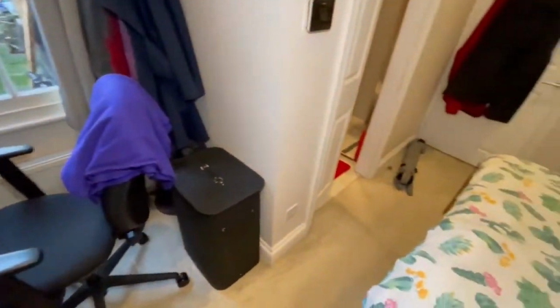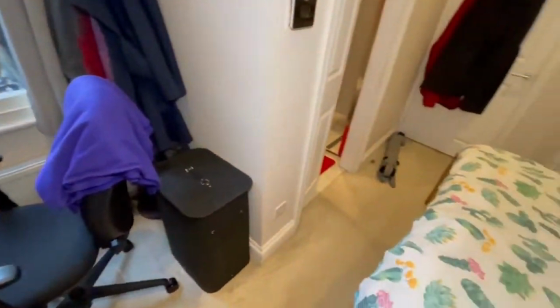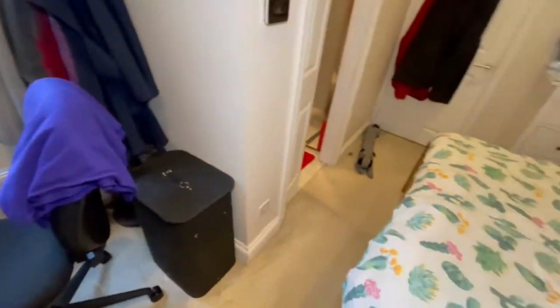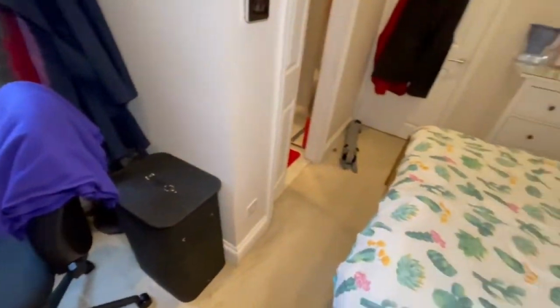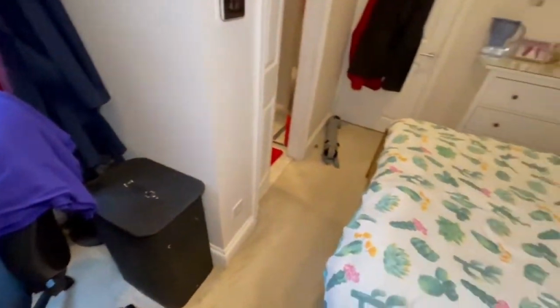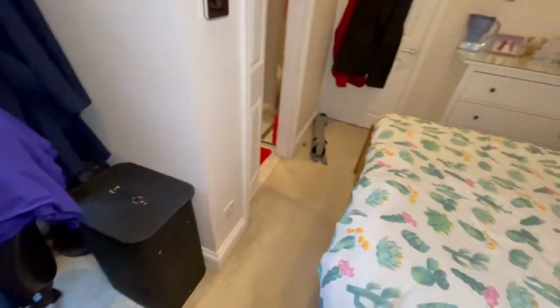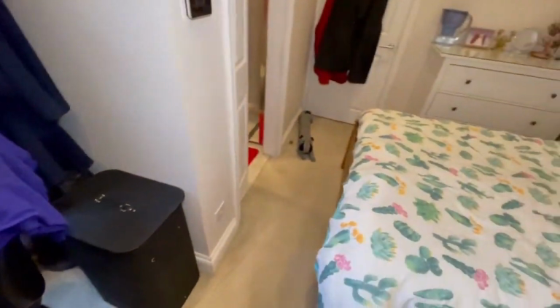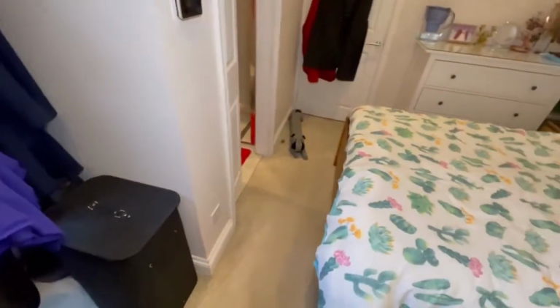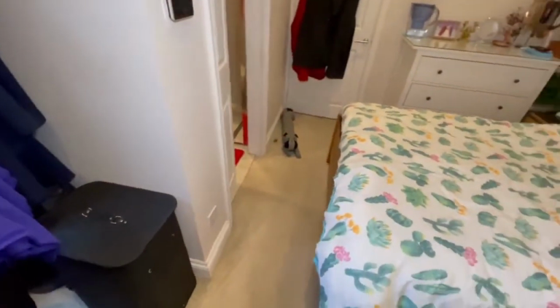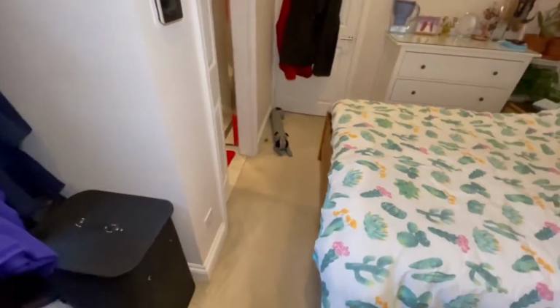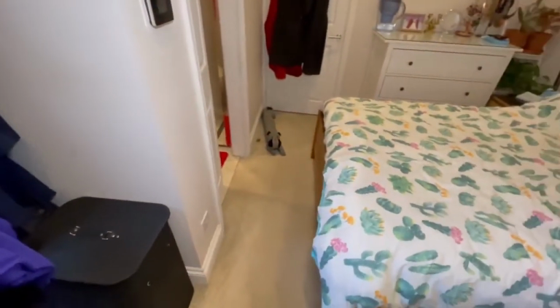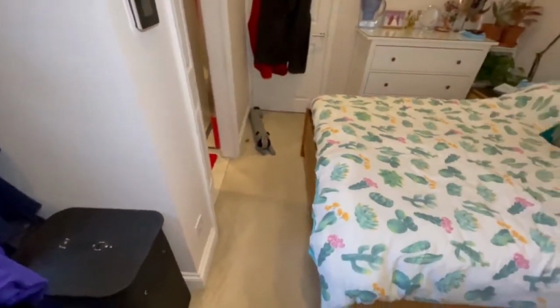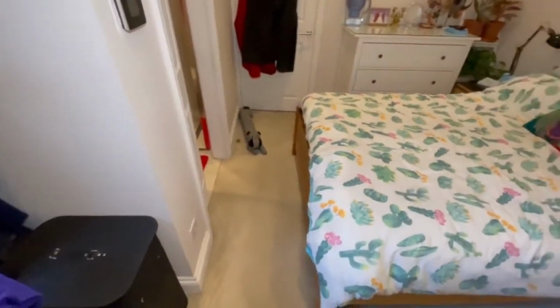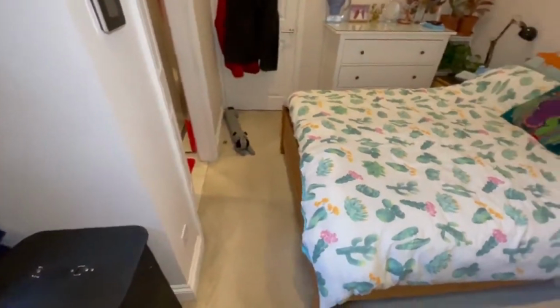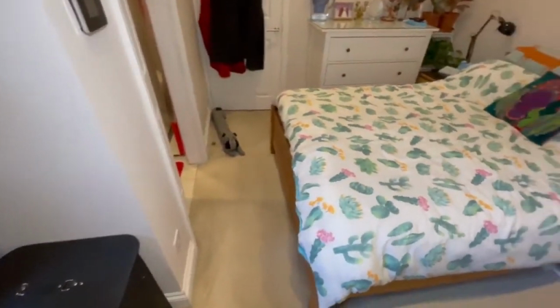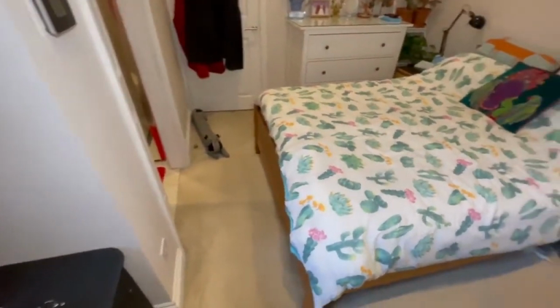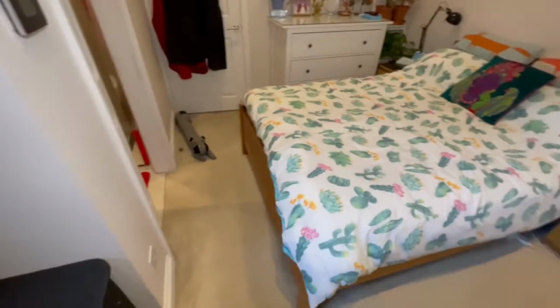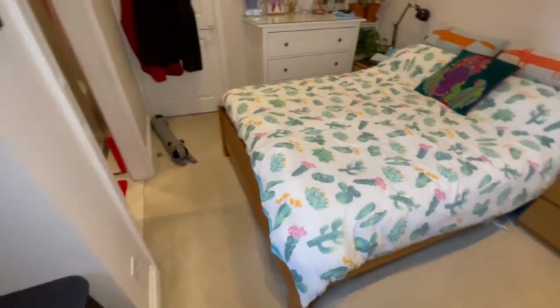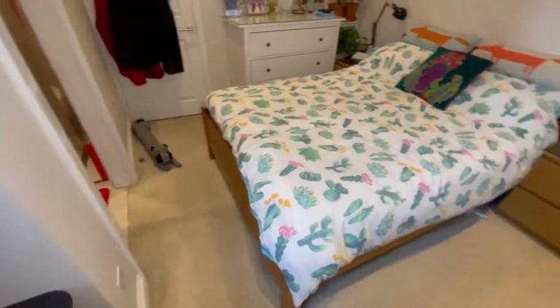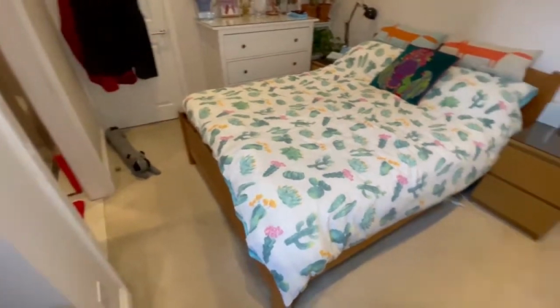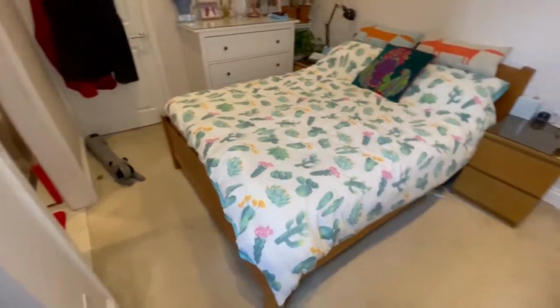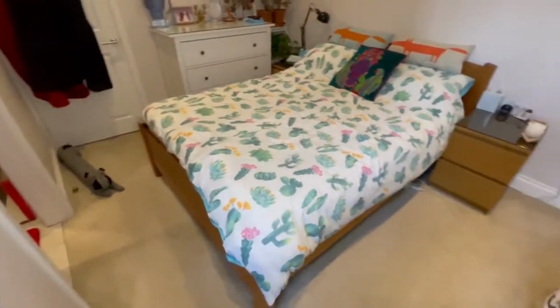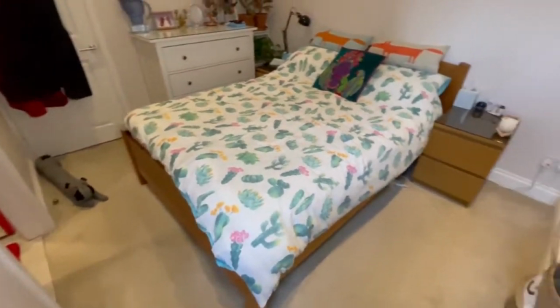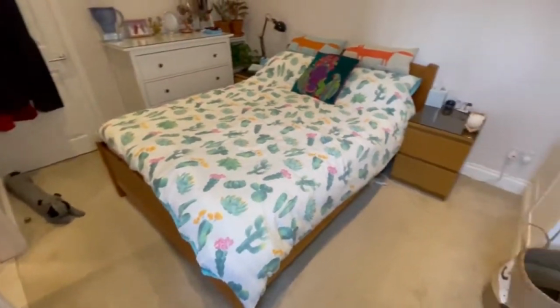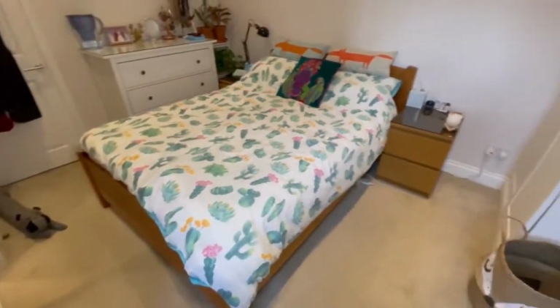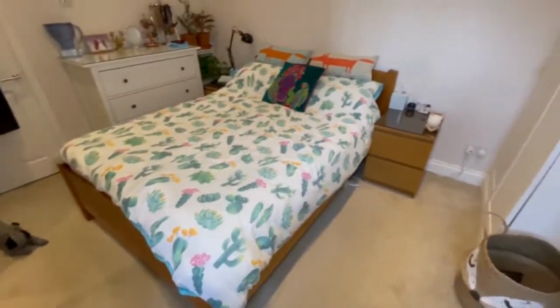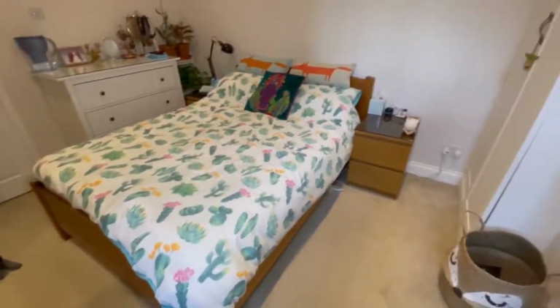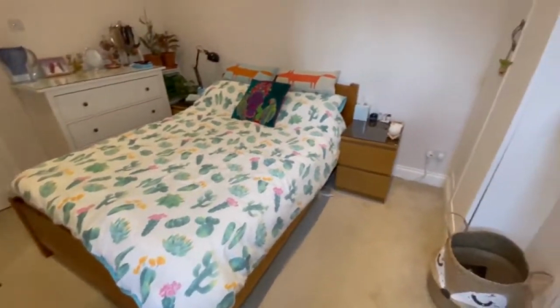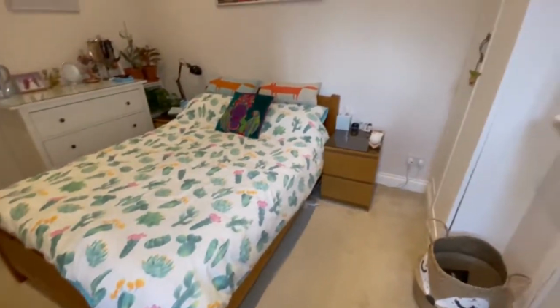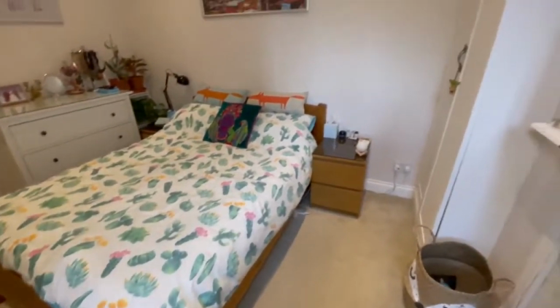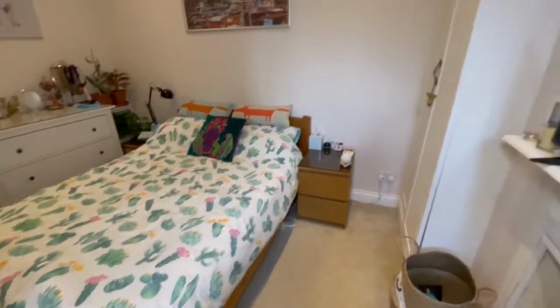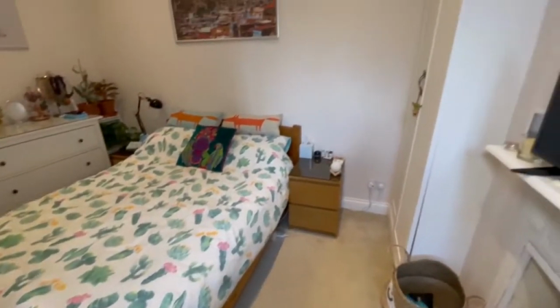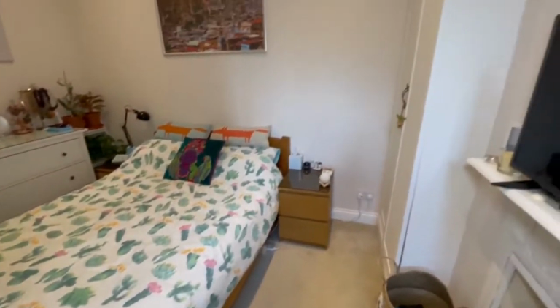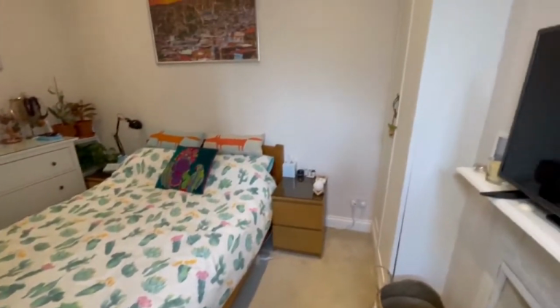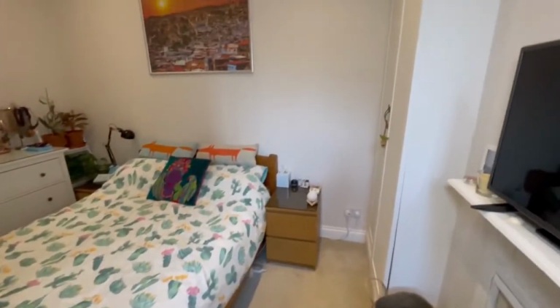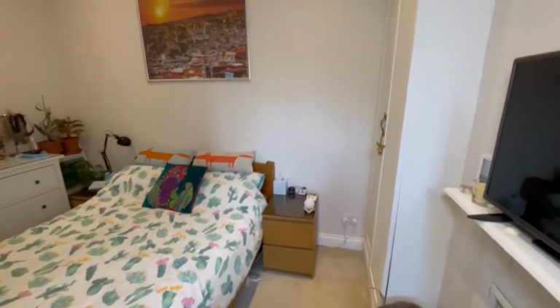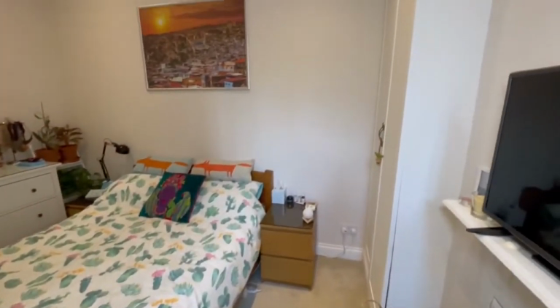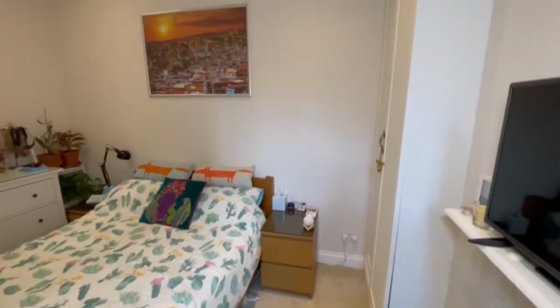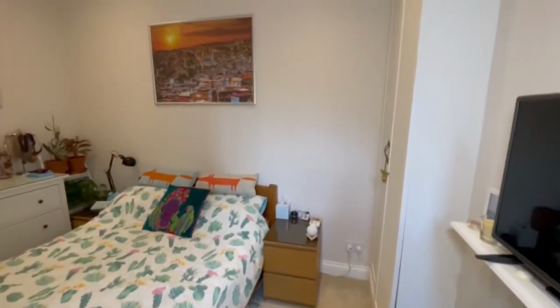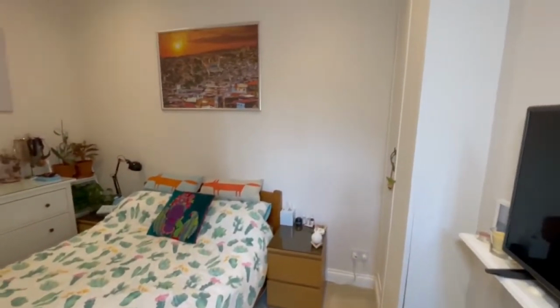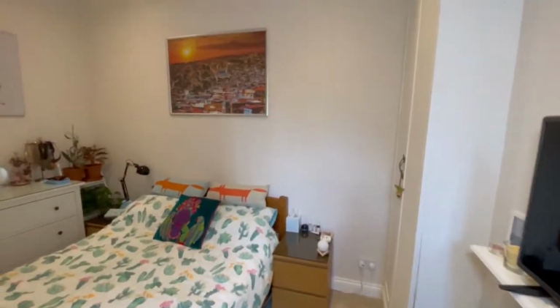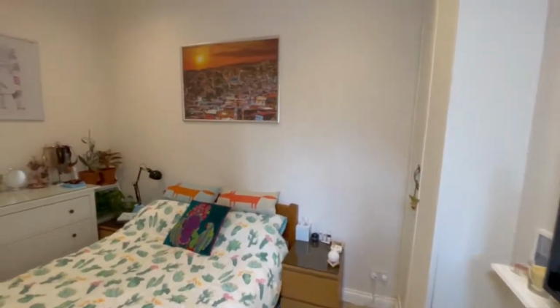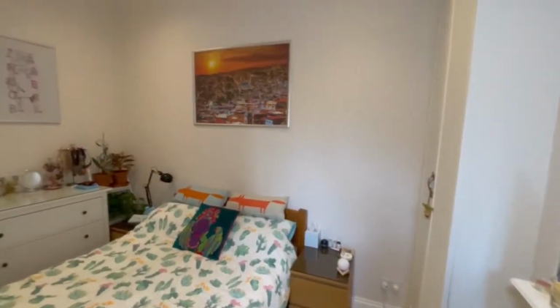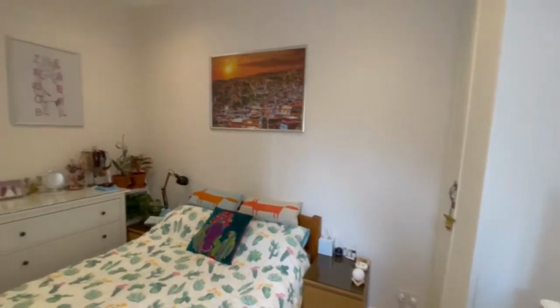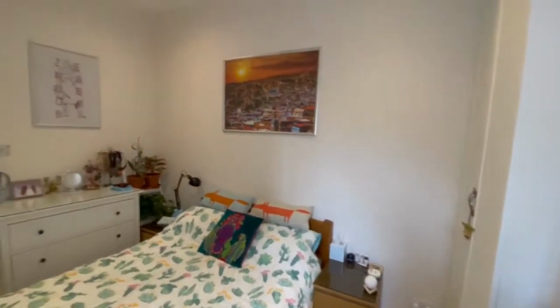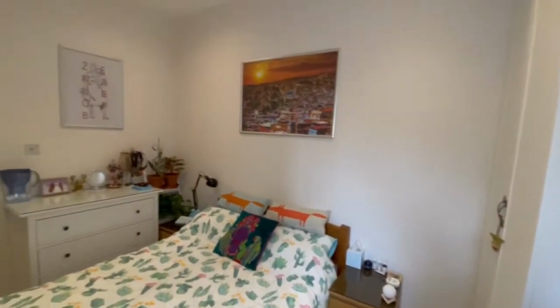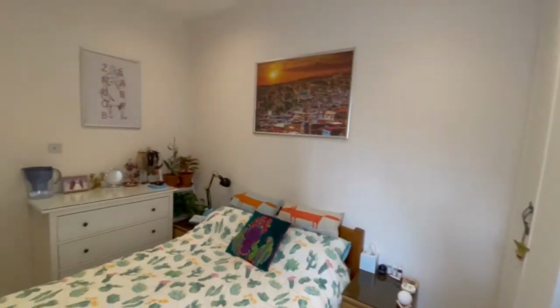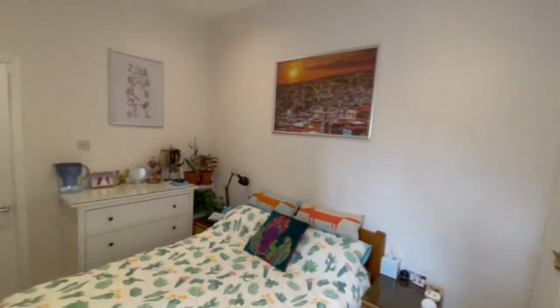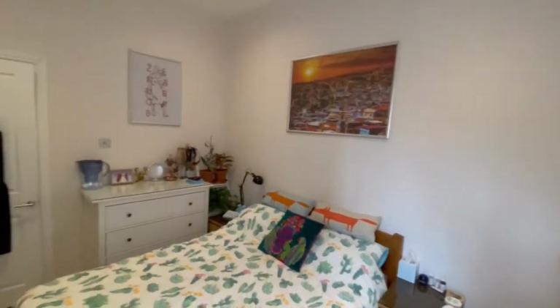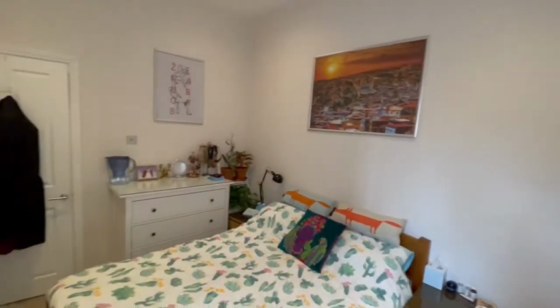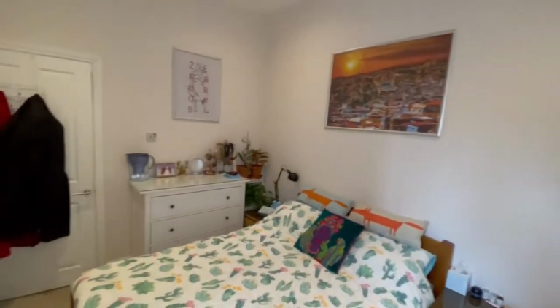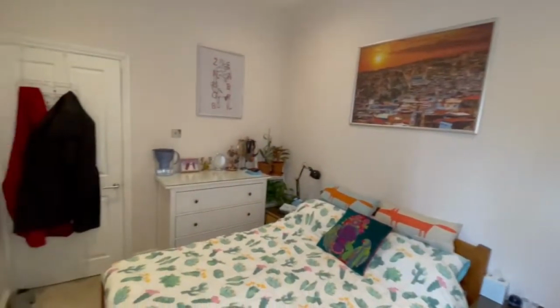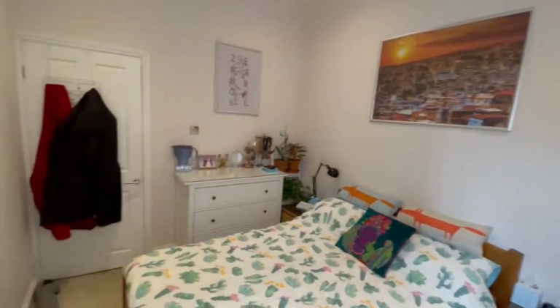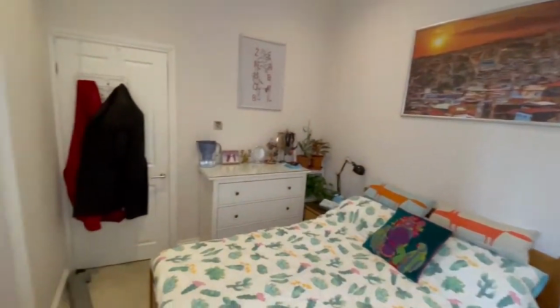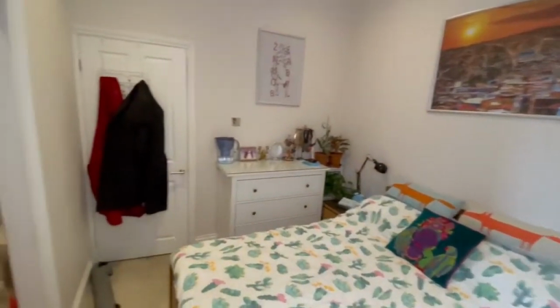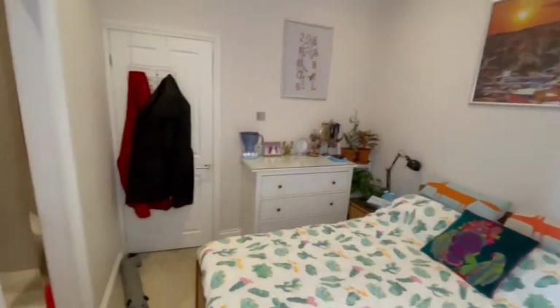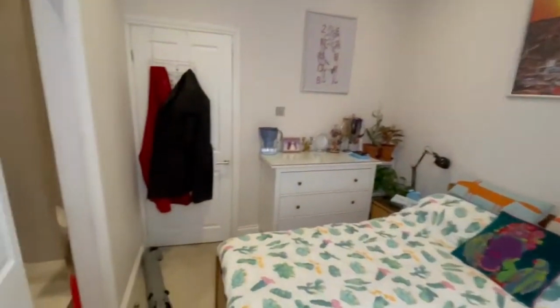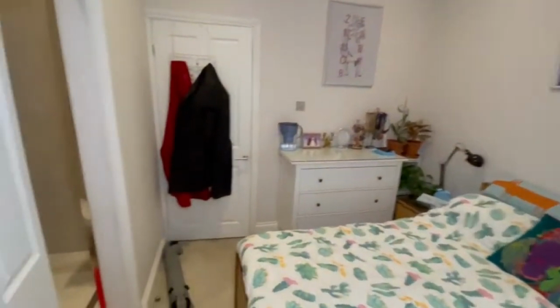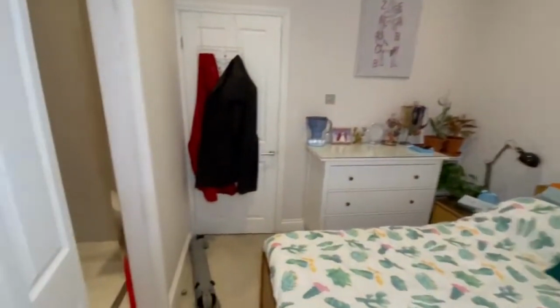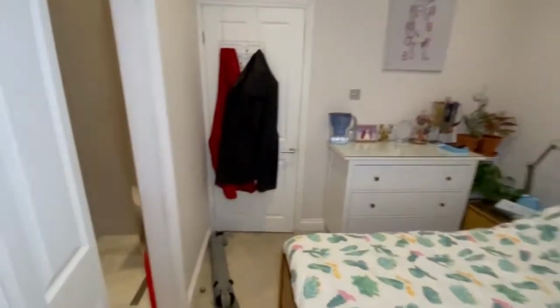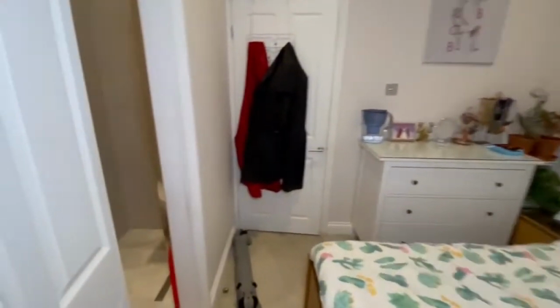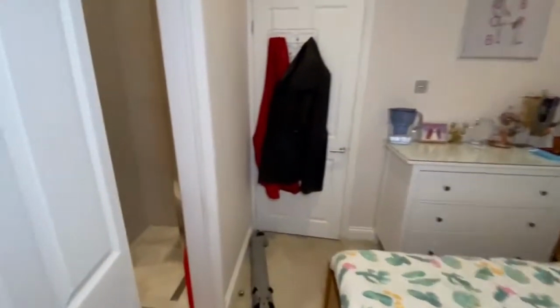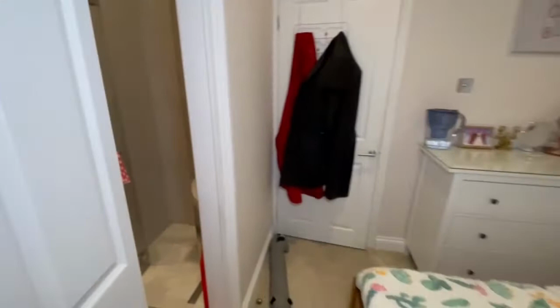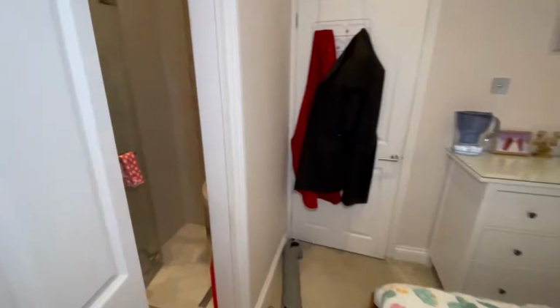We have an ensuite bathroom in this room too — let's take a quick wander inside.